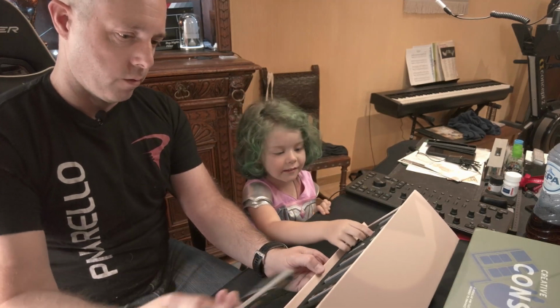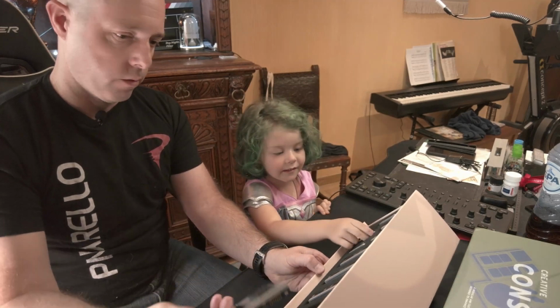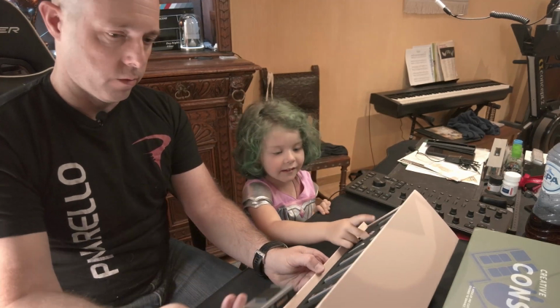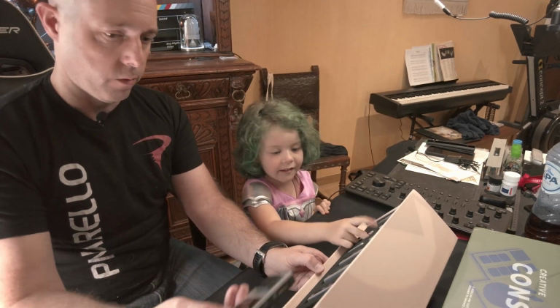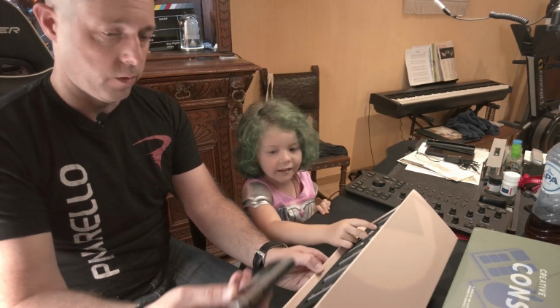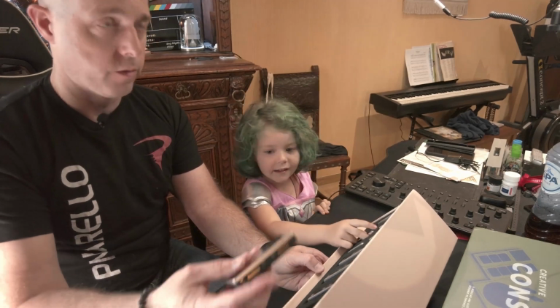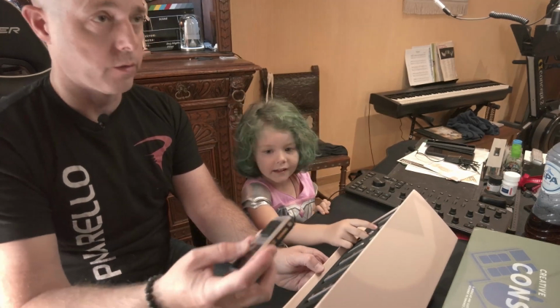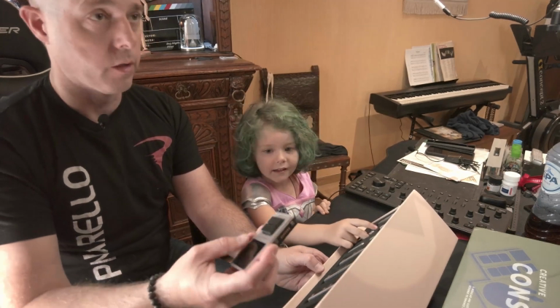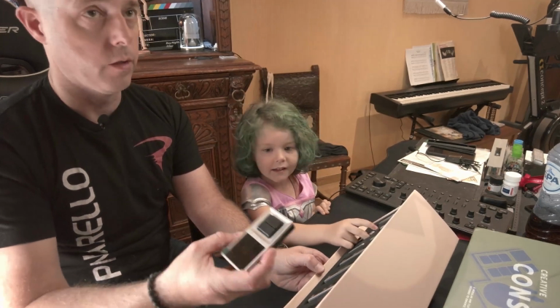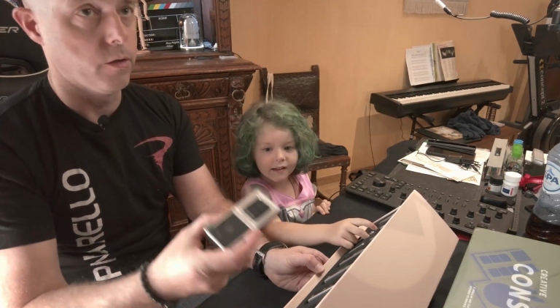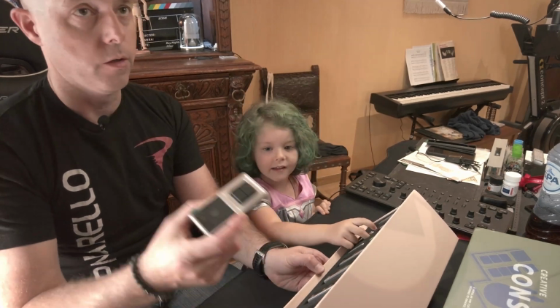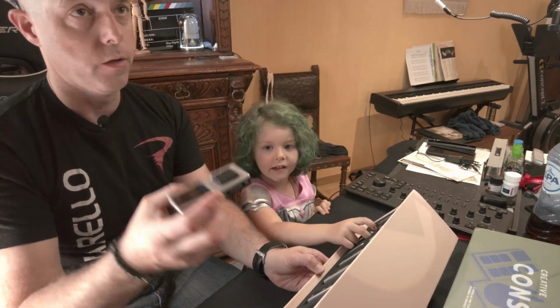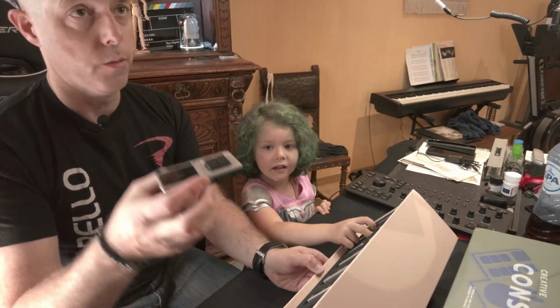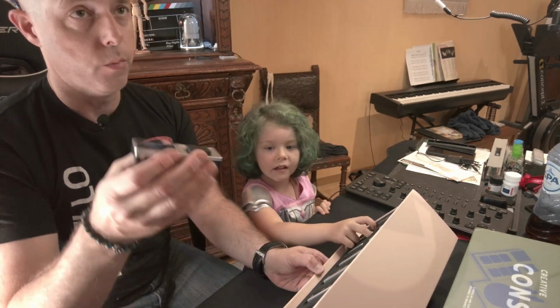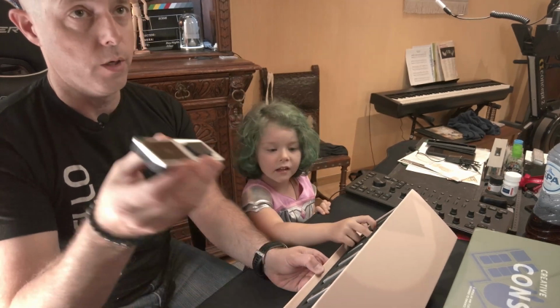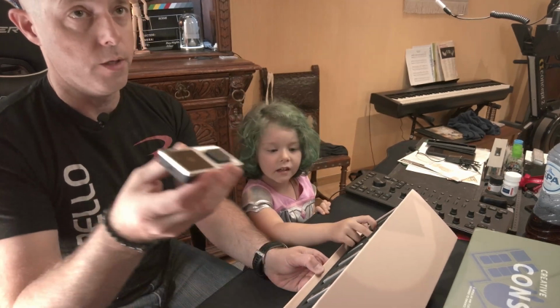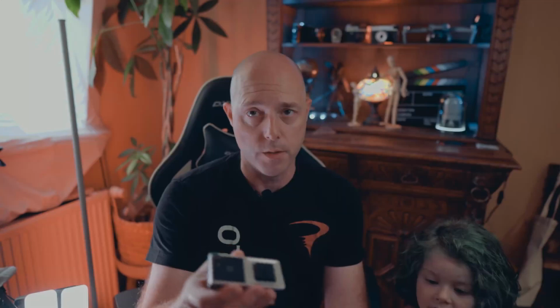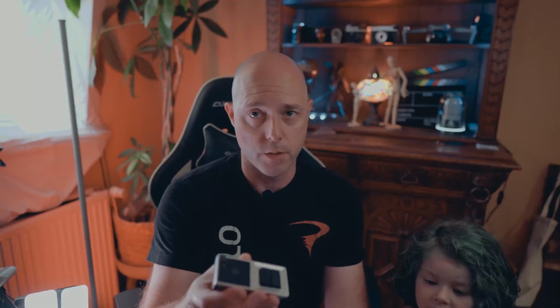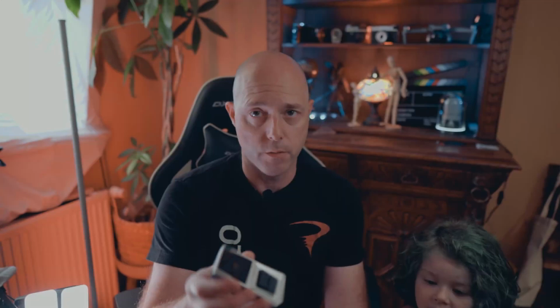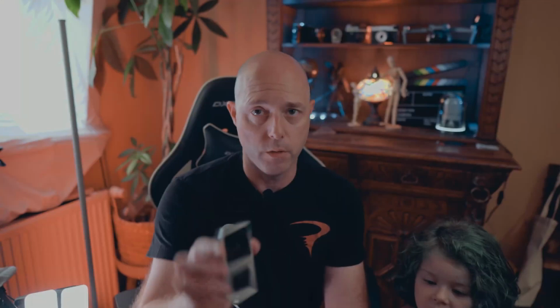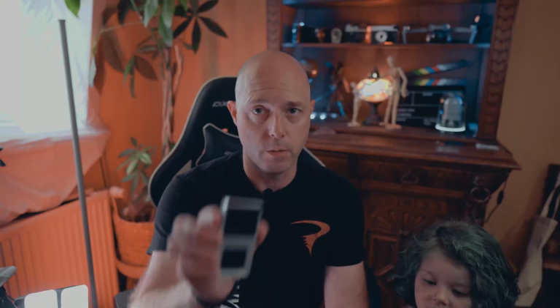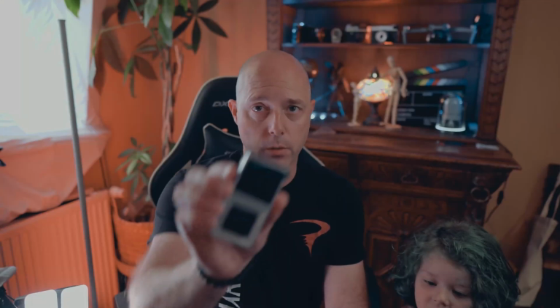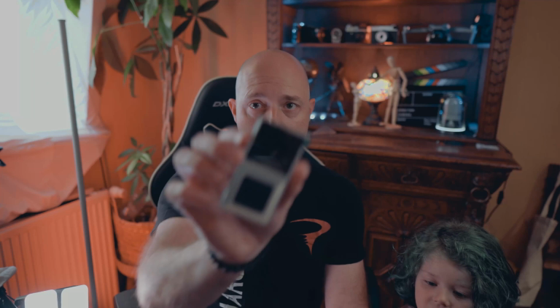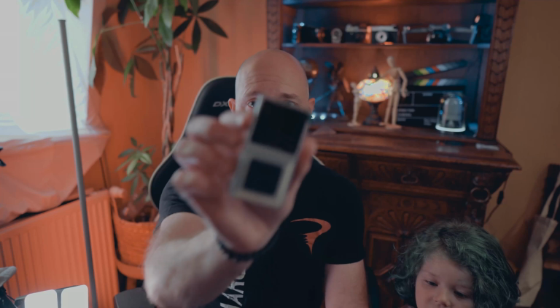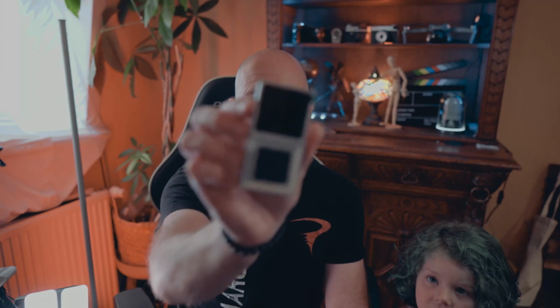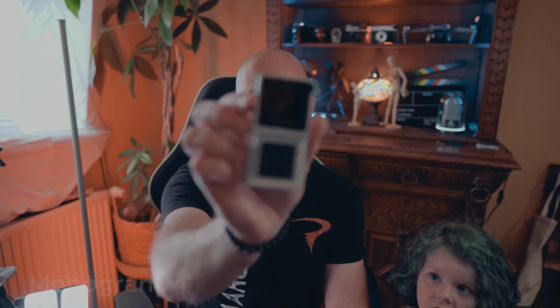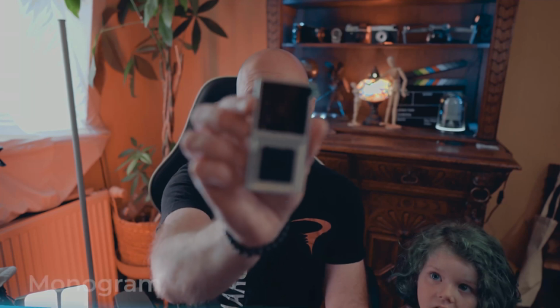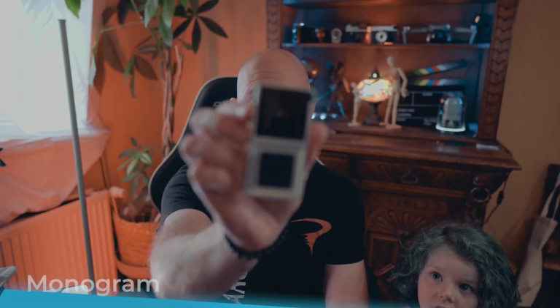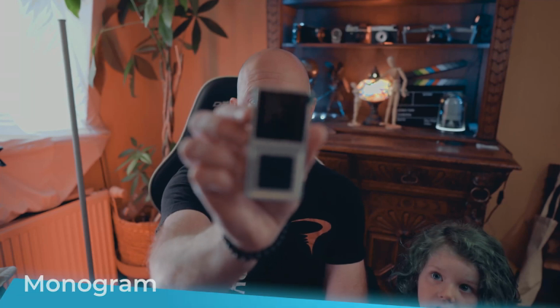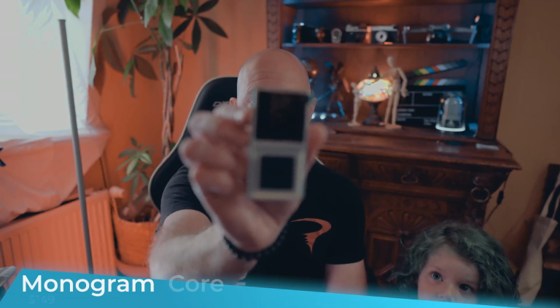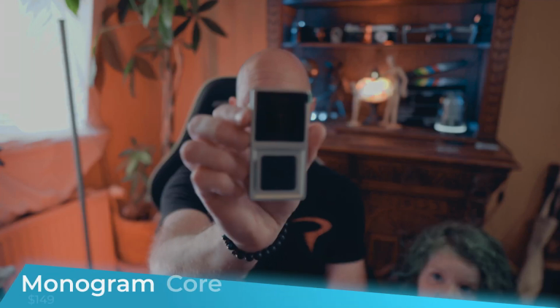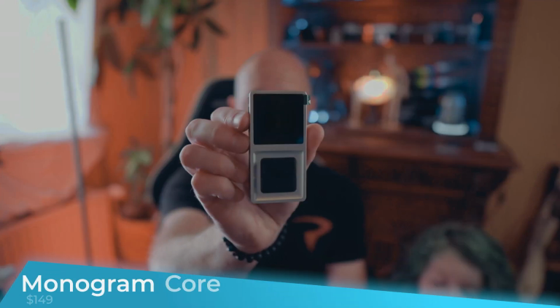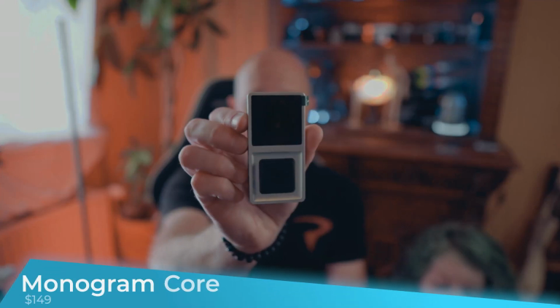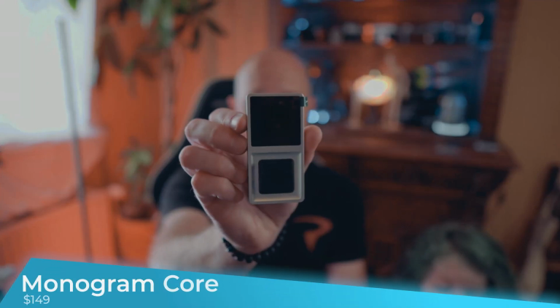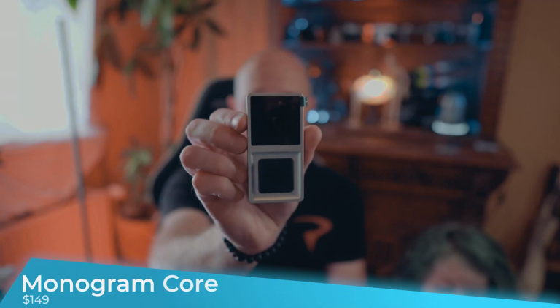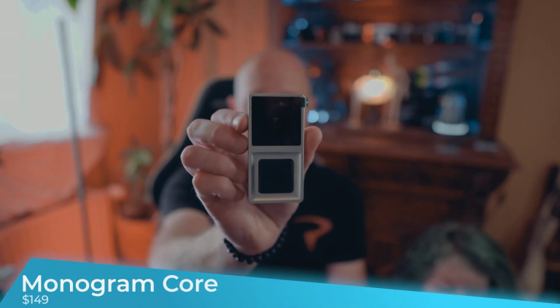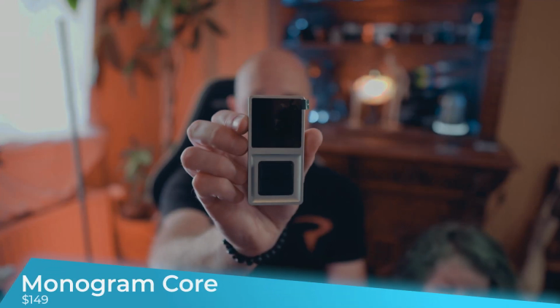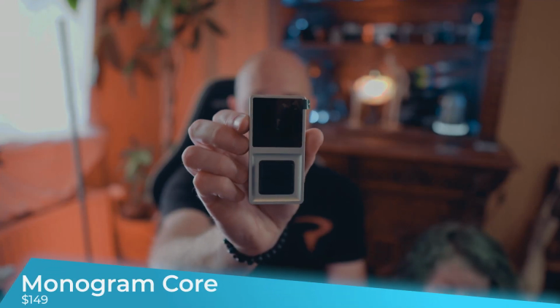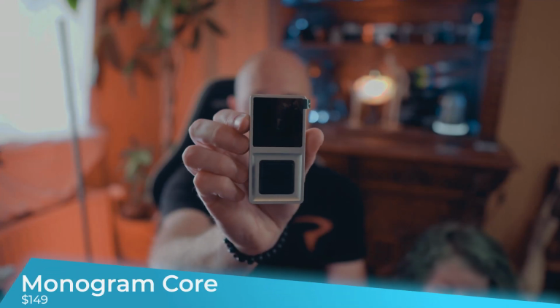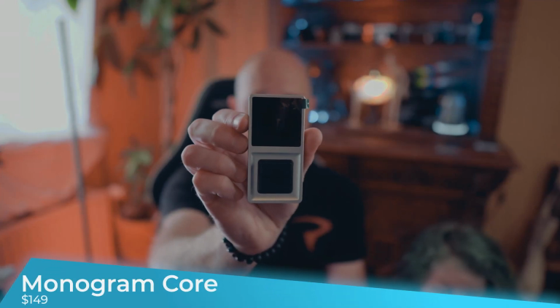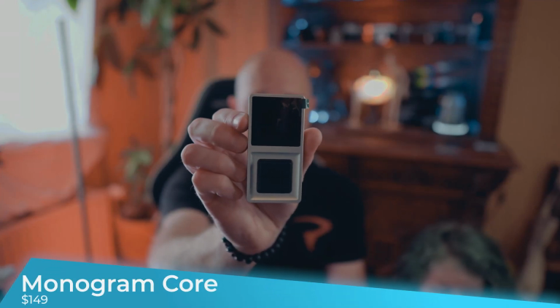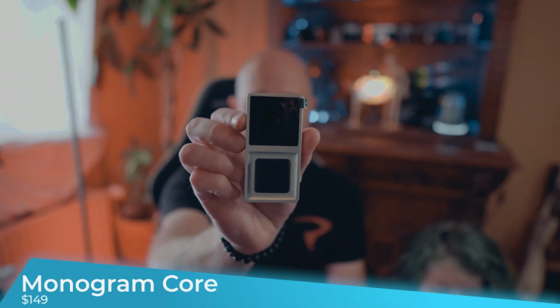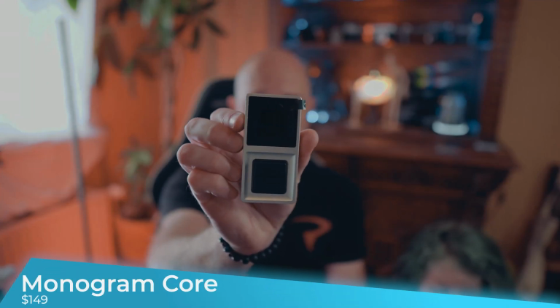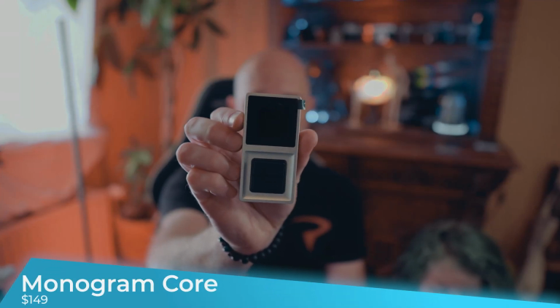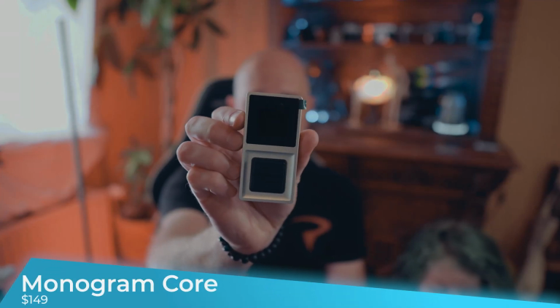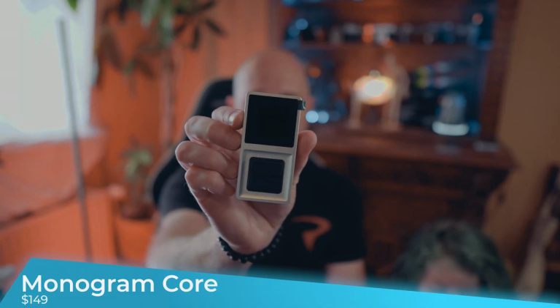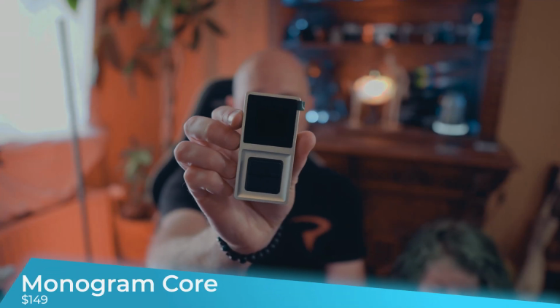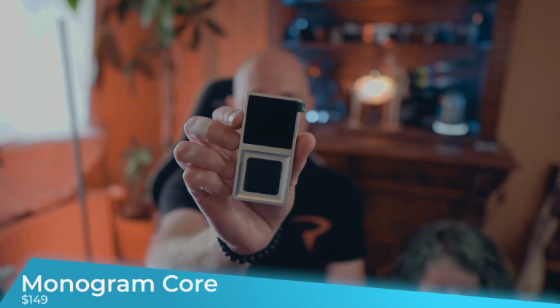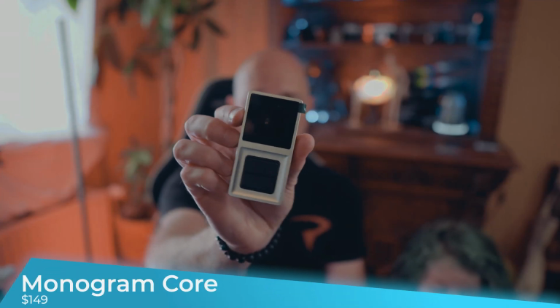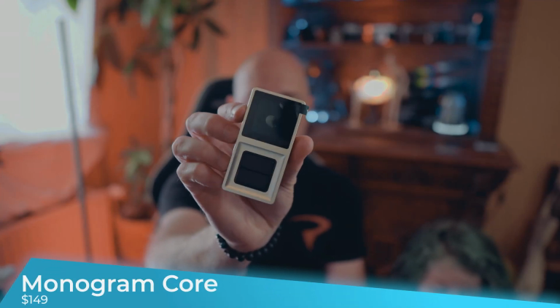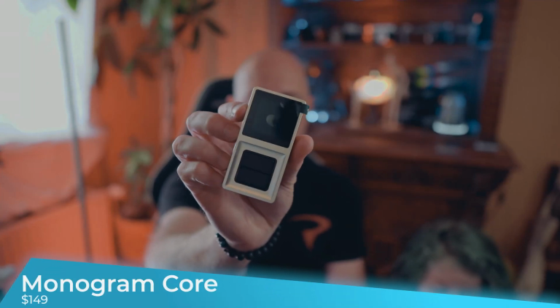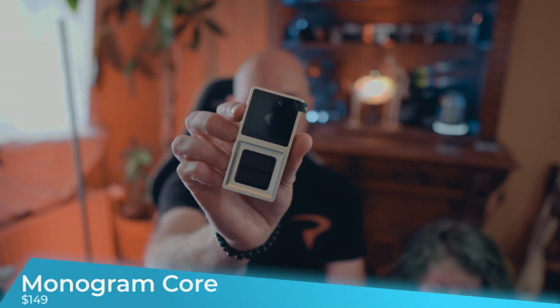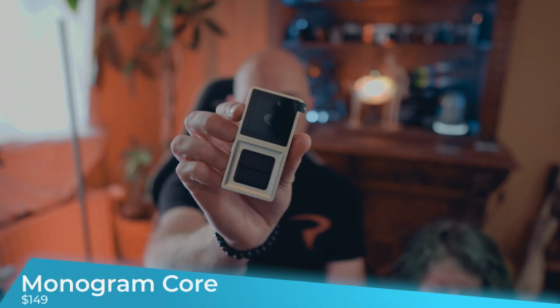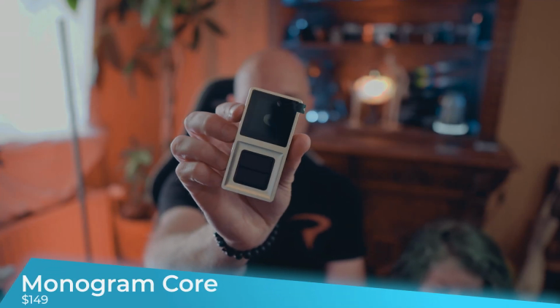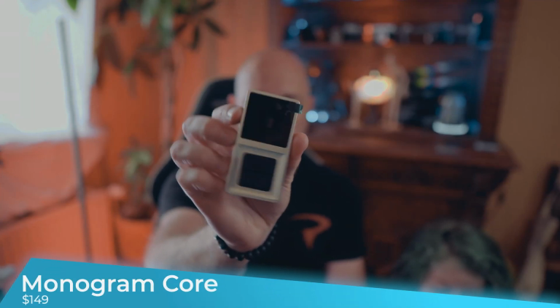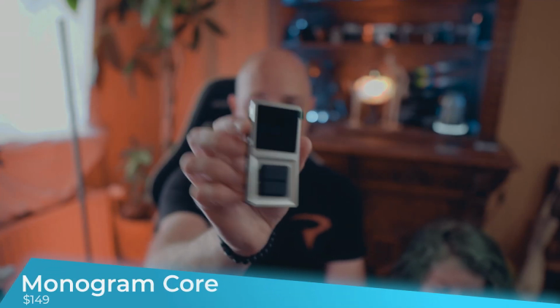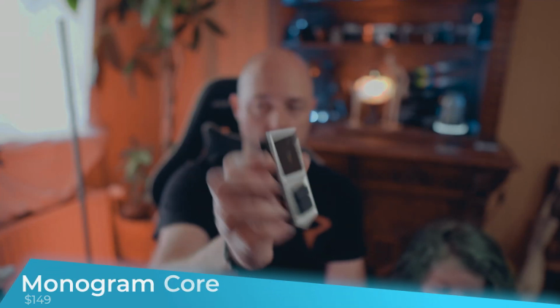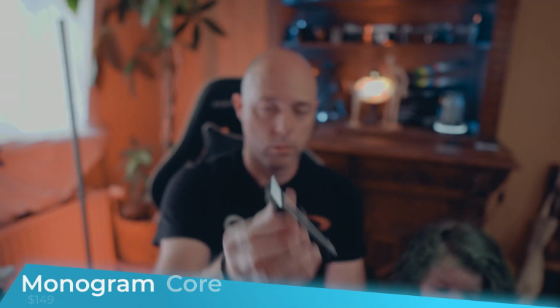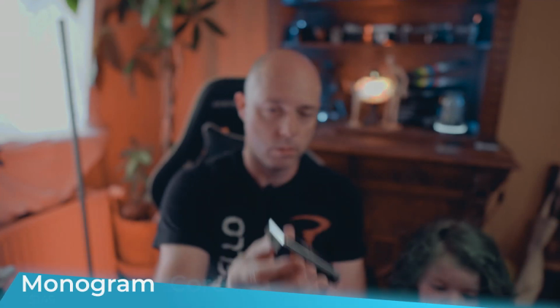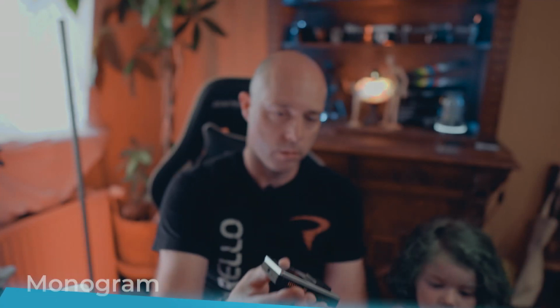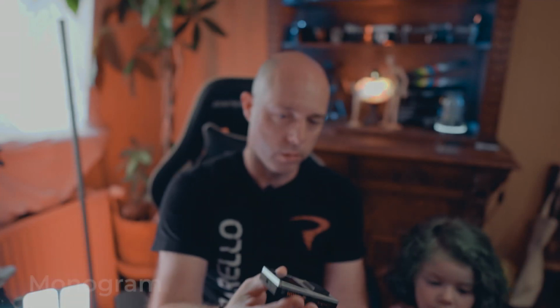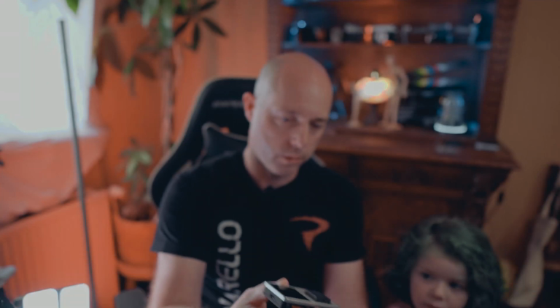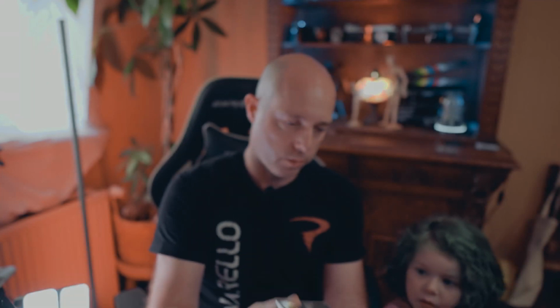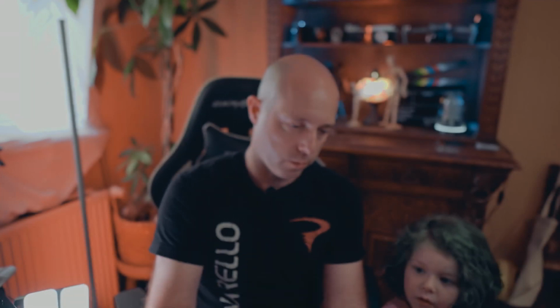So this is kind of the brains of the unit — the one that everything will link to.